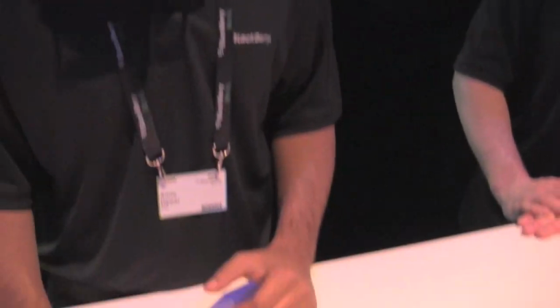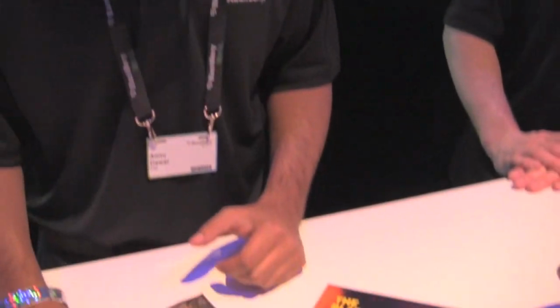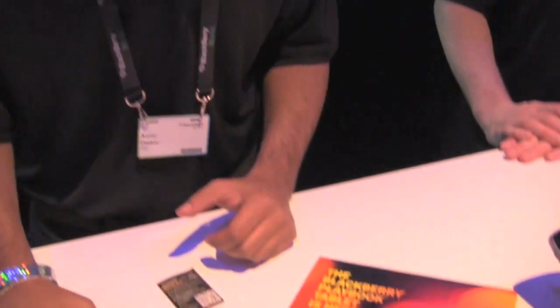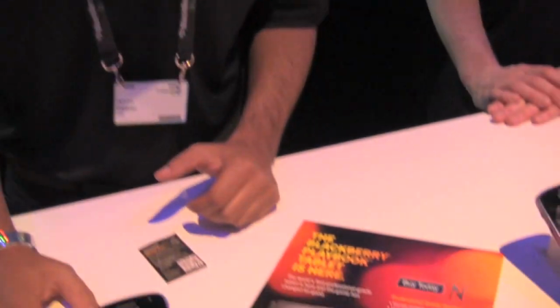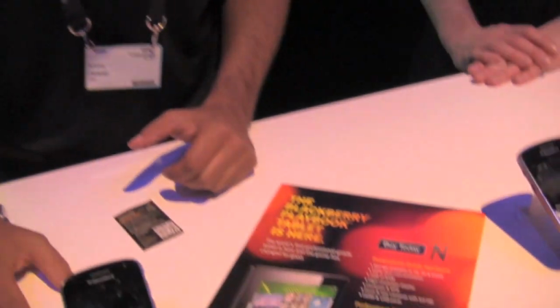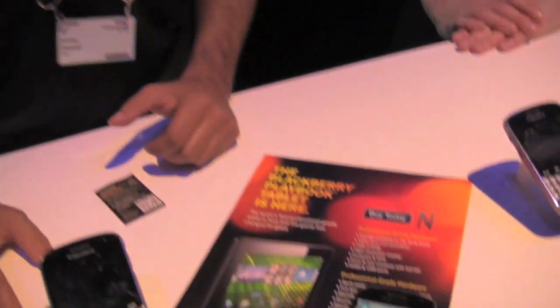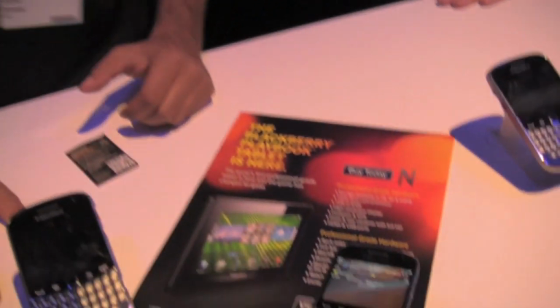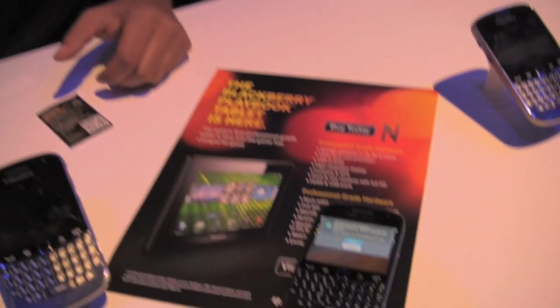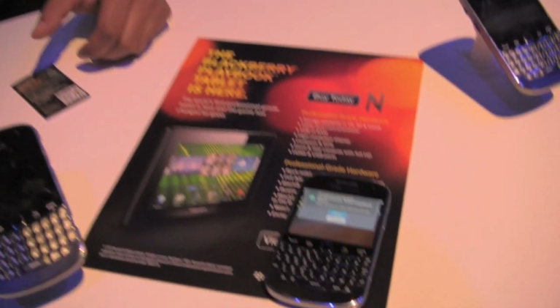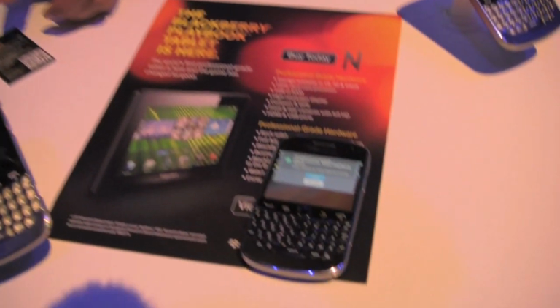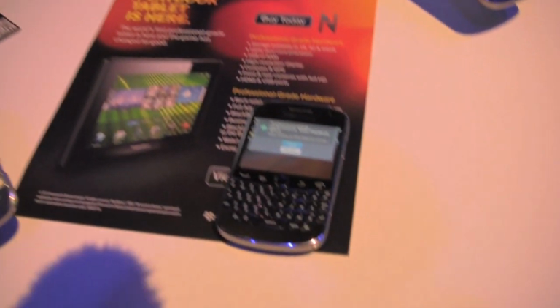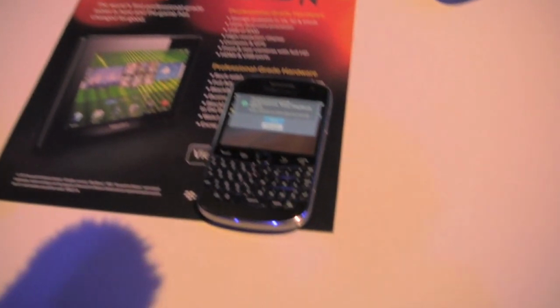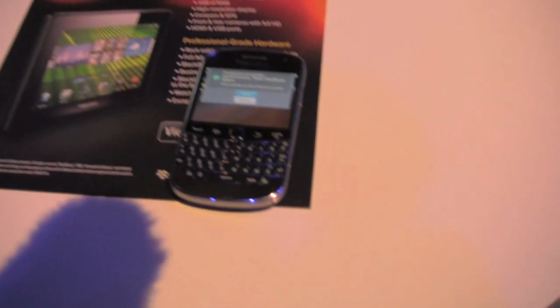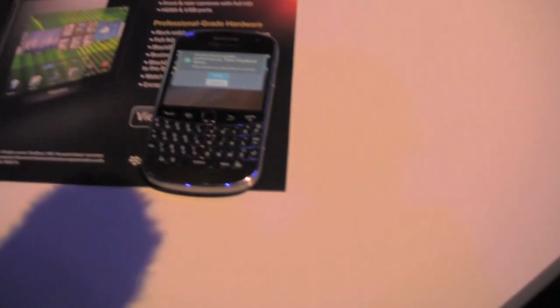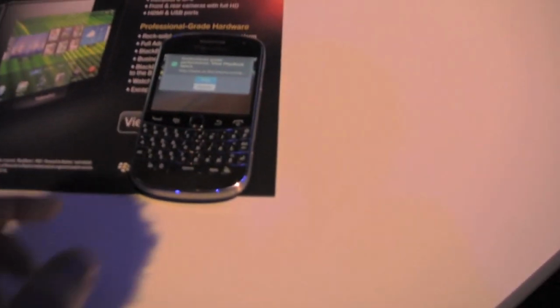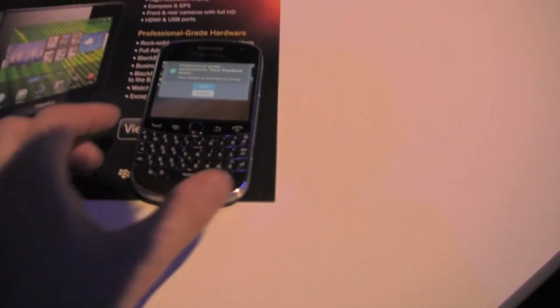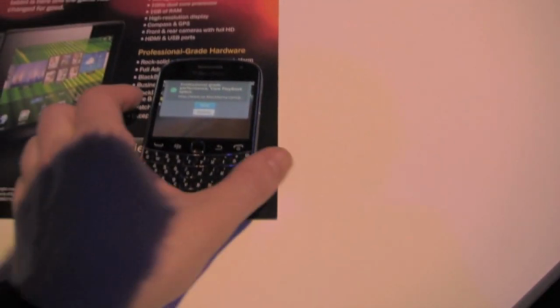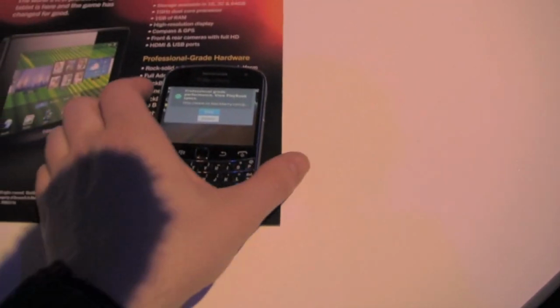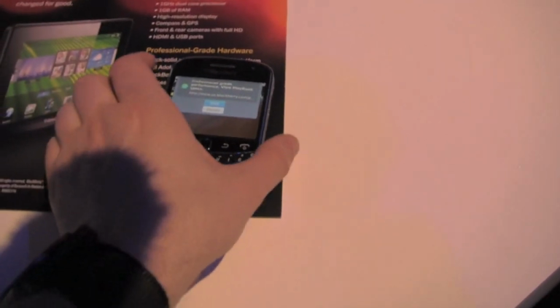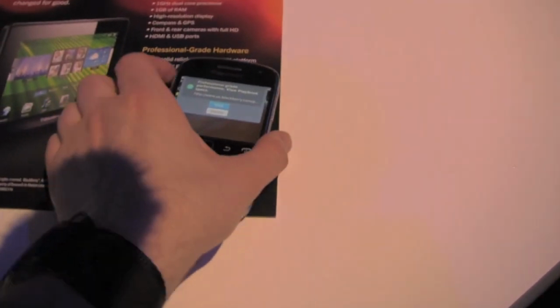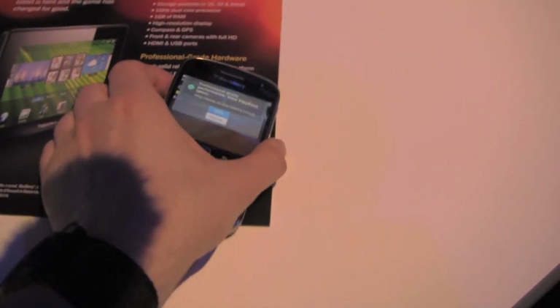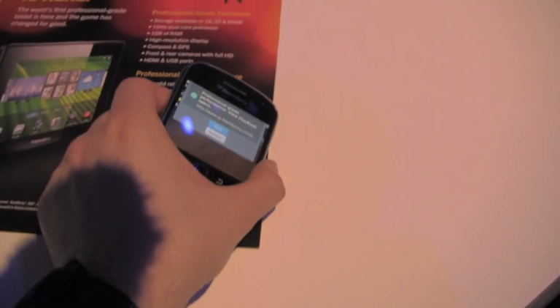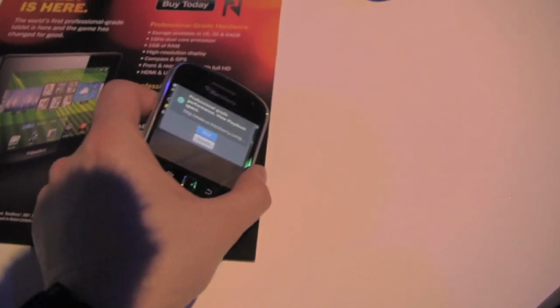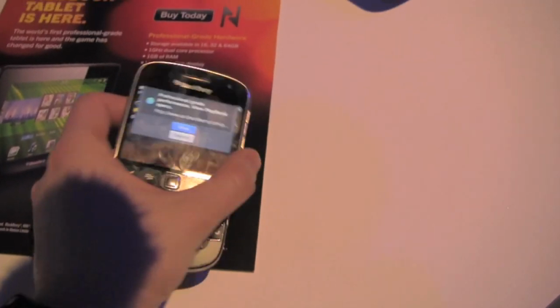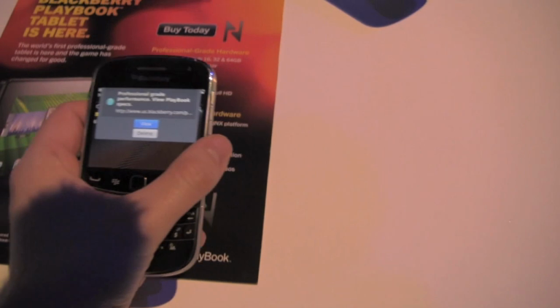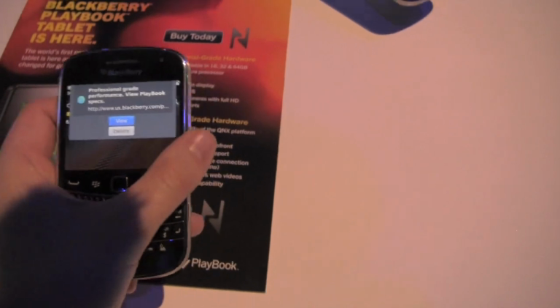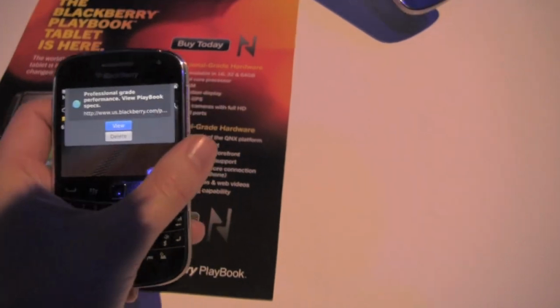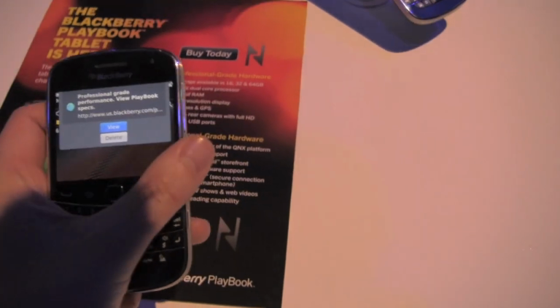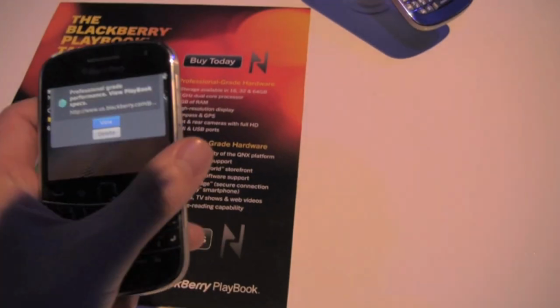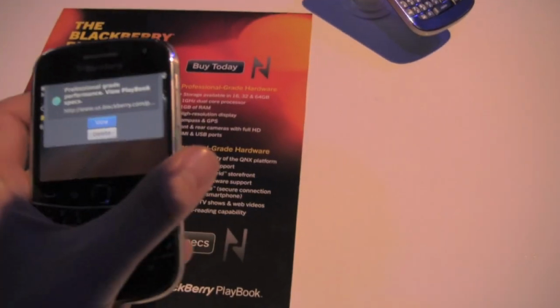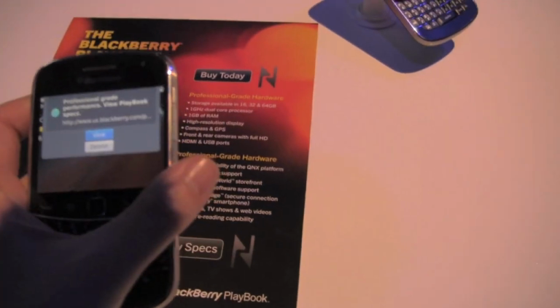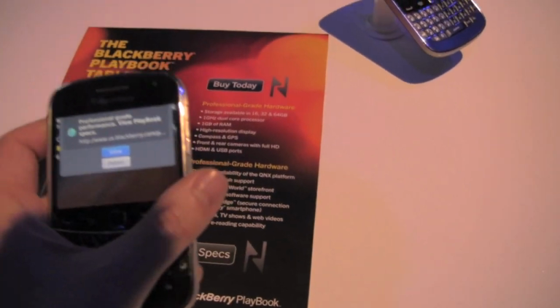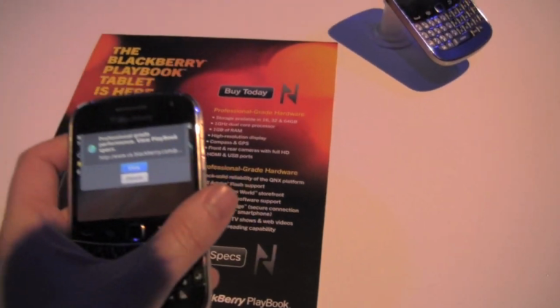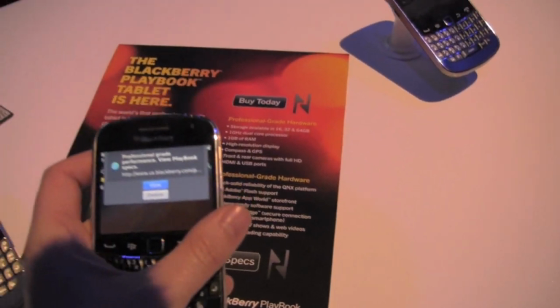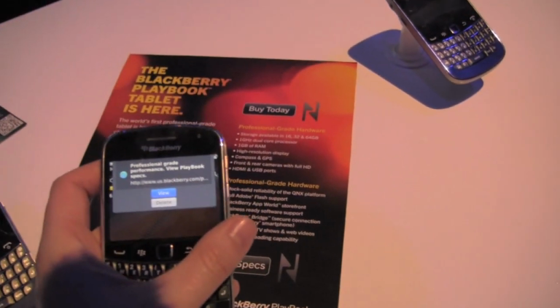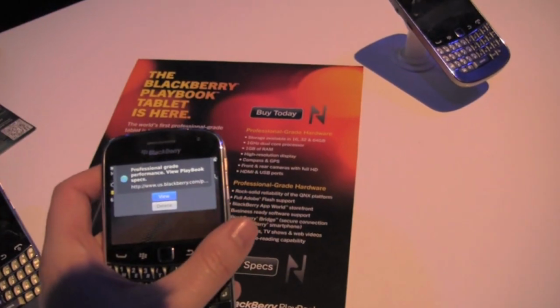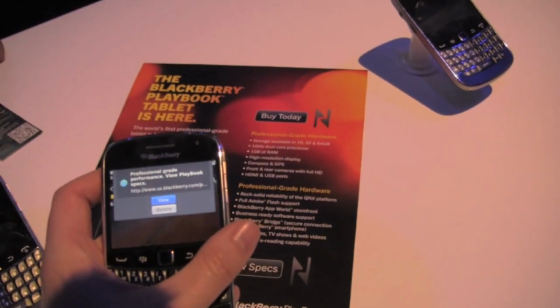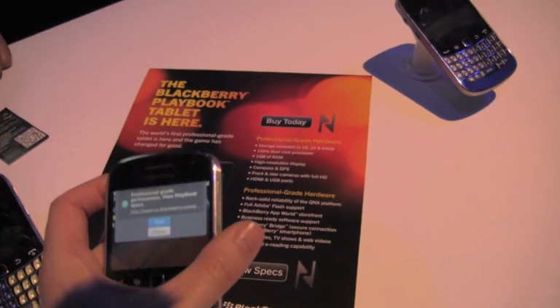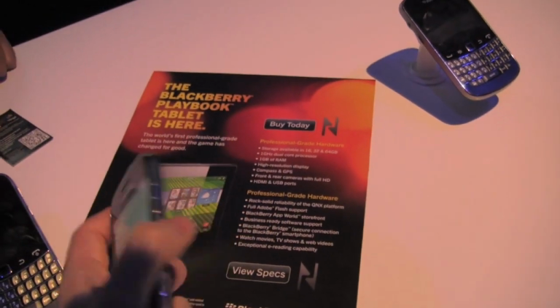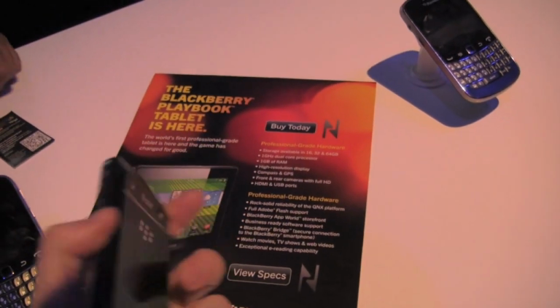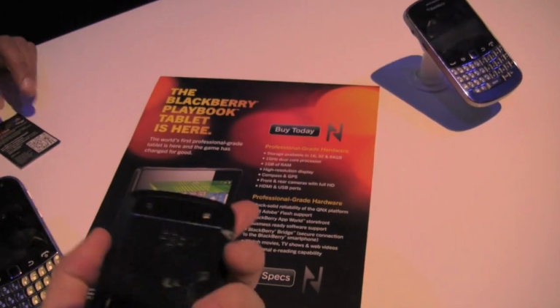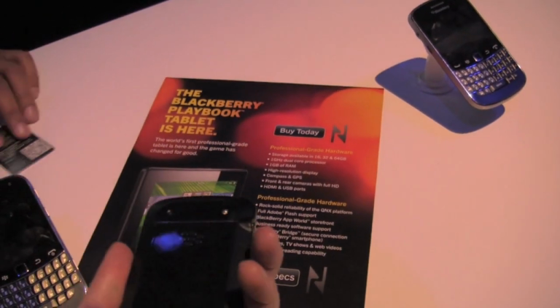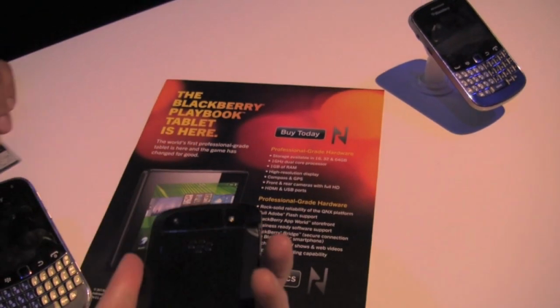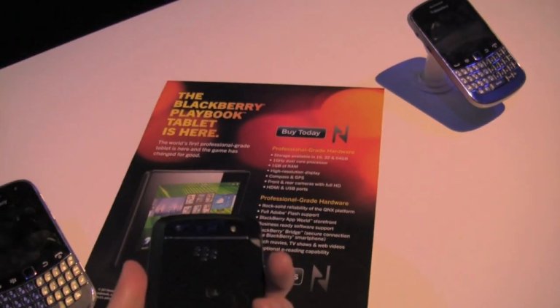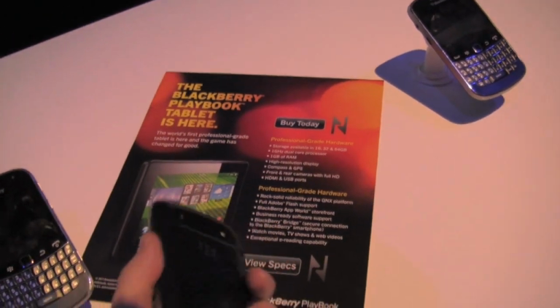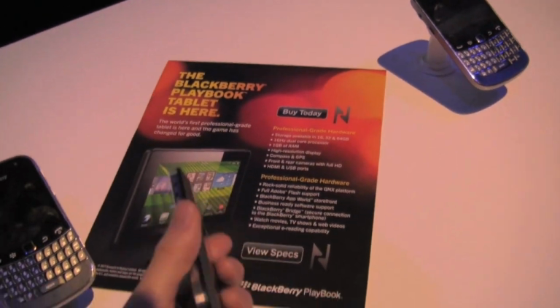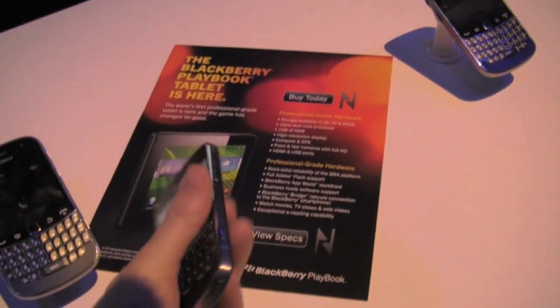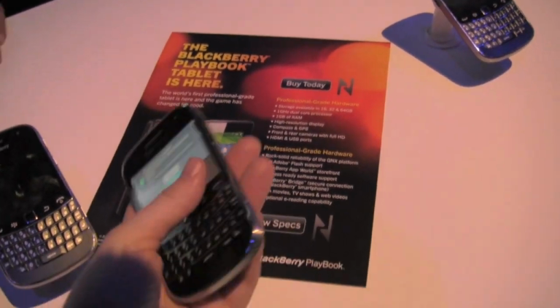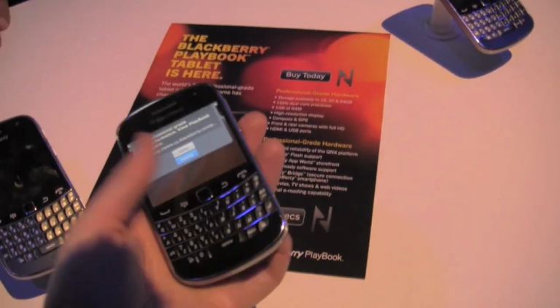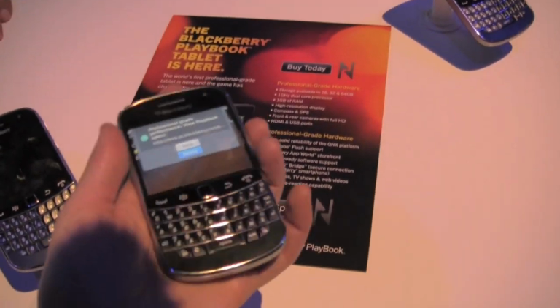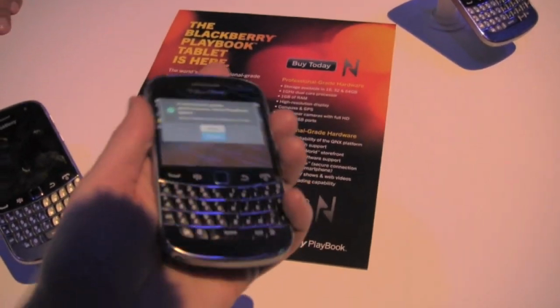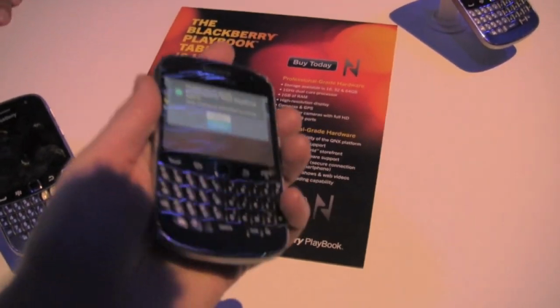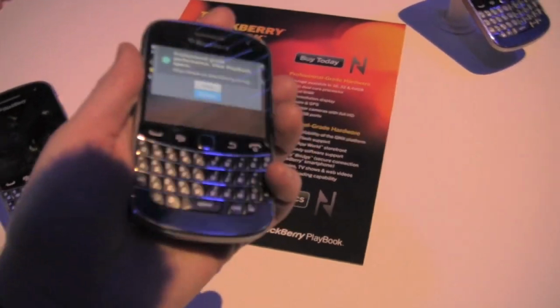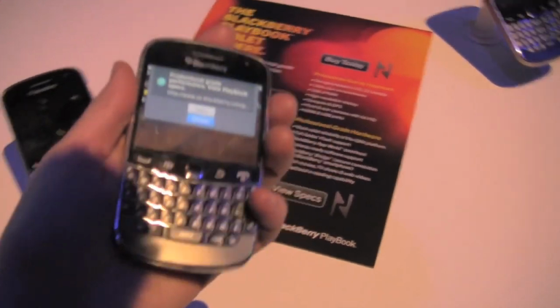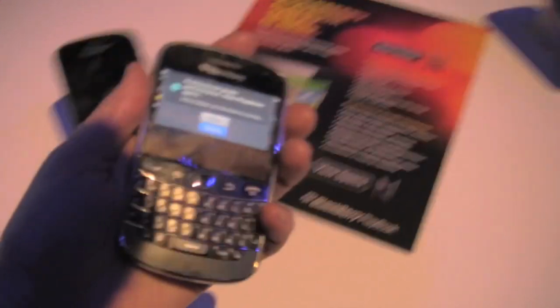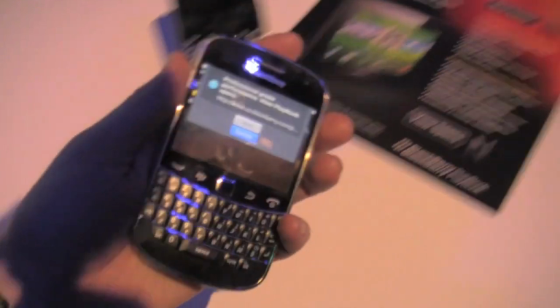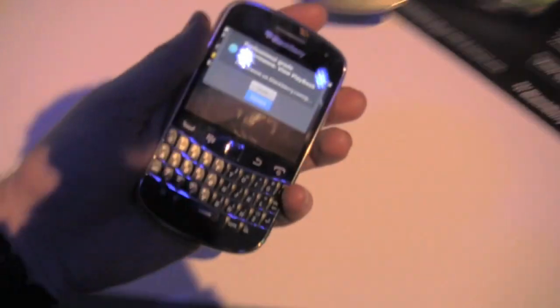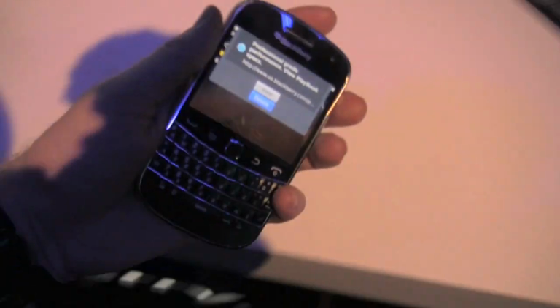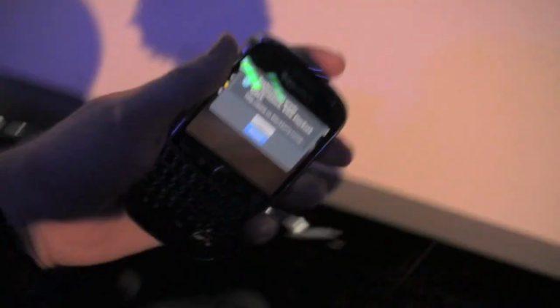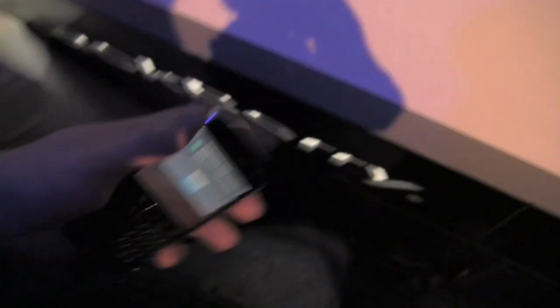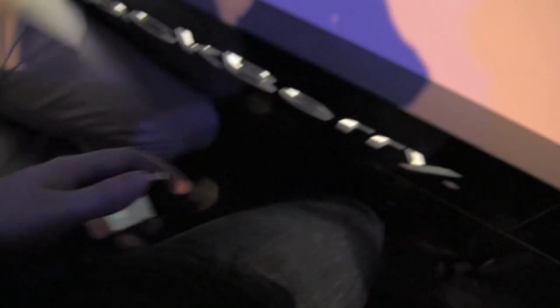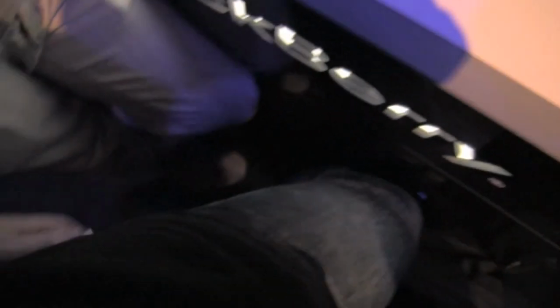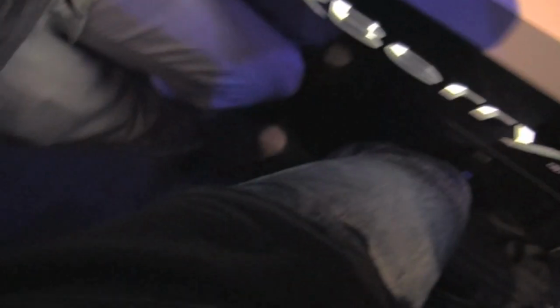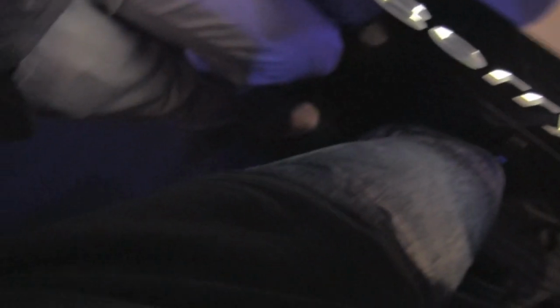Thanks a lot. Look at this phone — it looks so good. It's very satisfying.